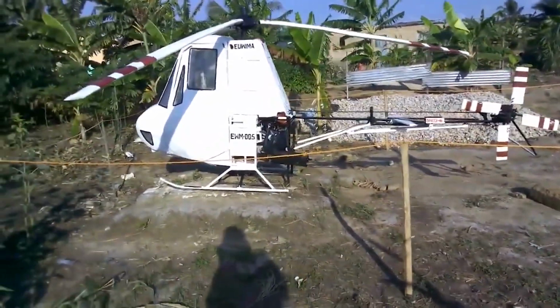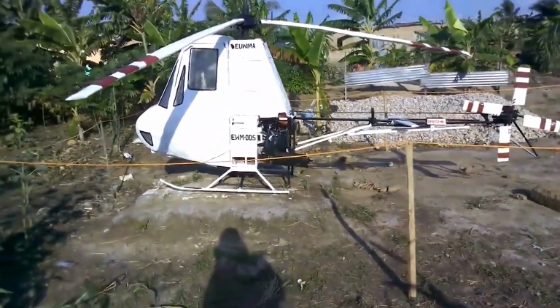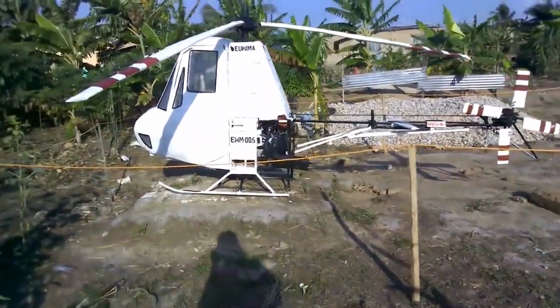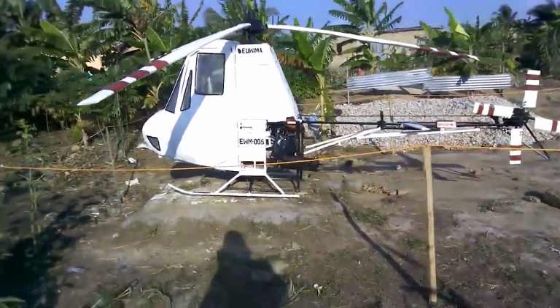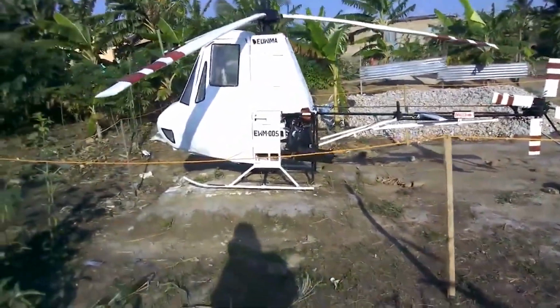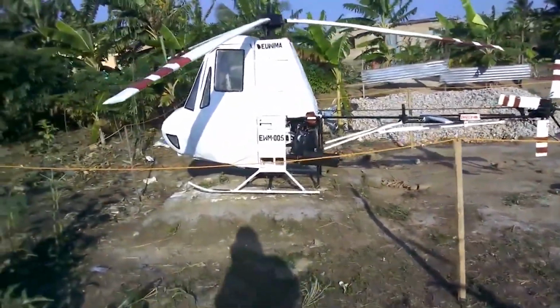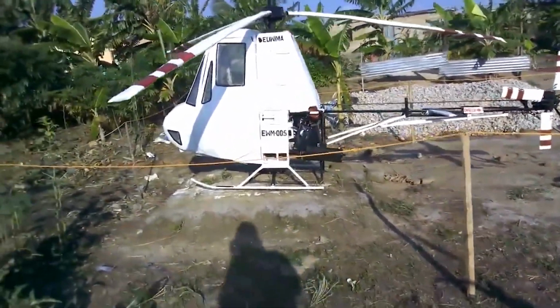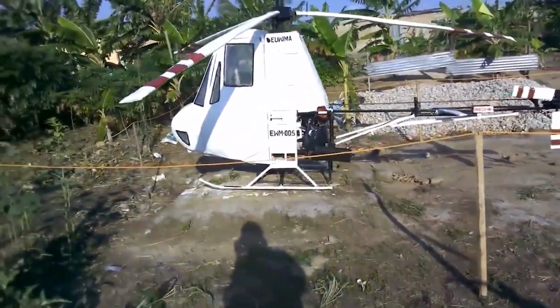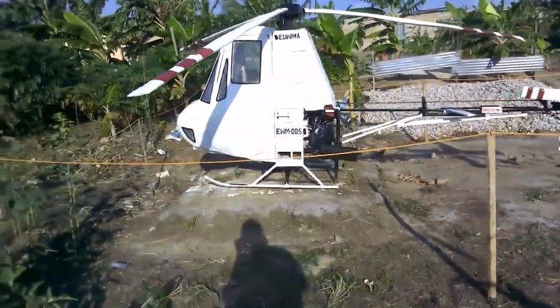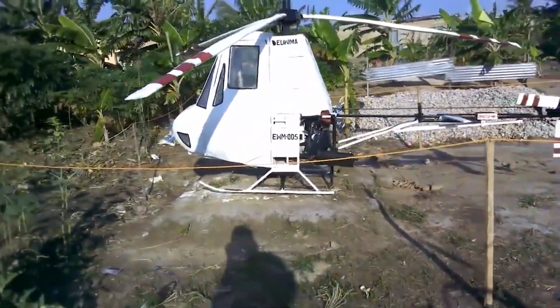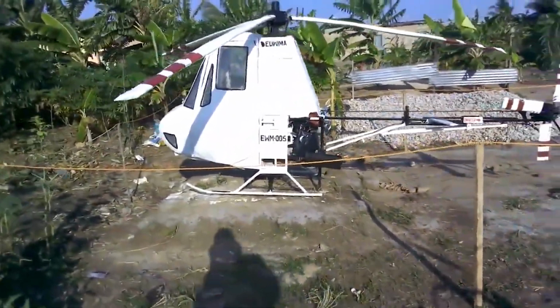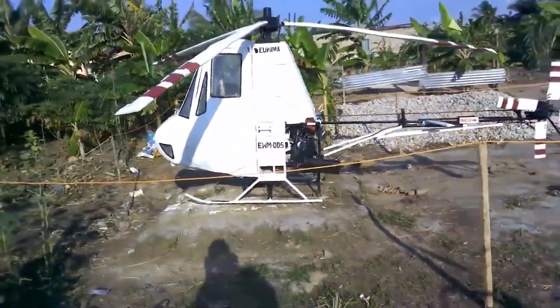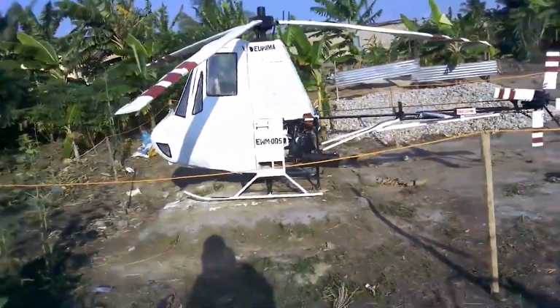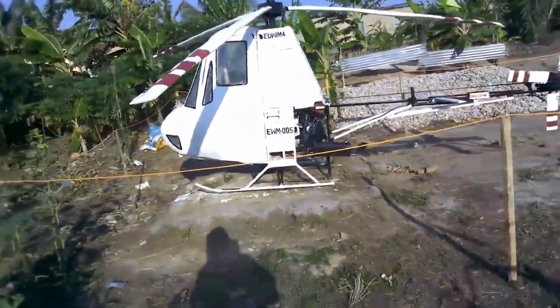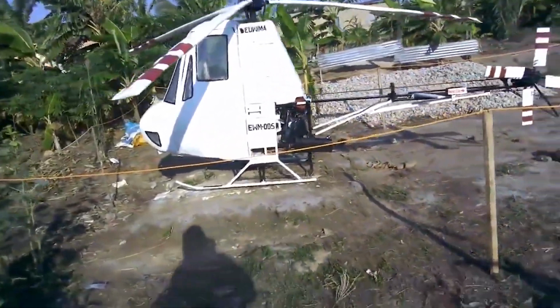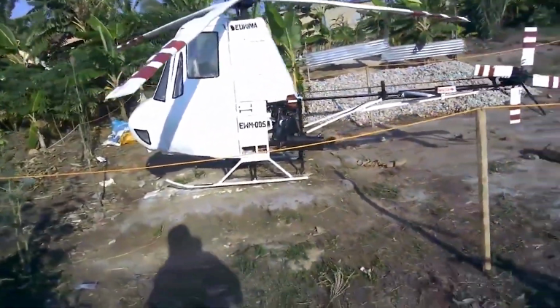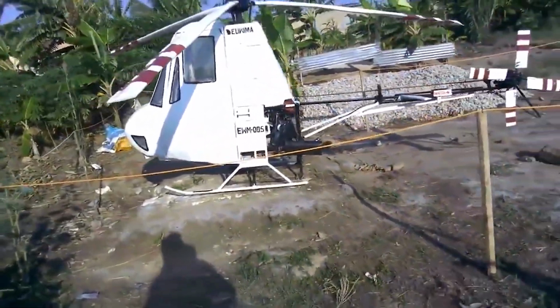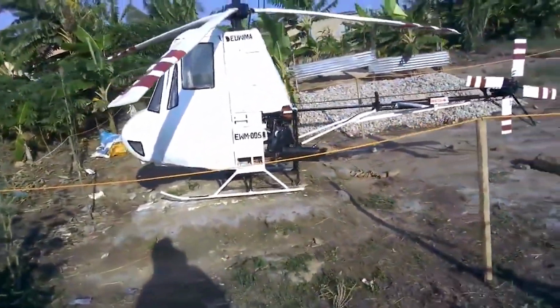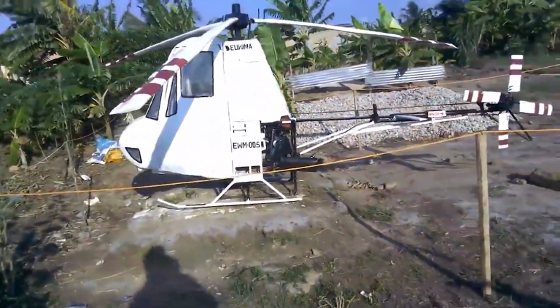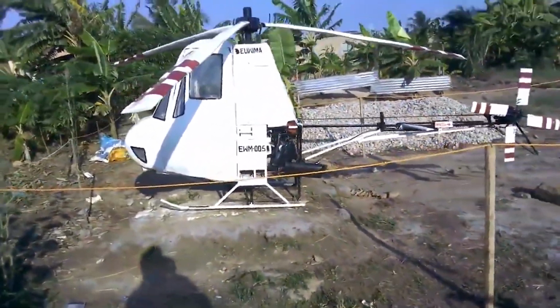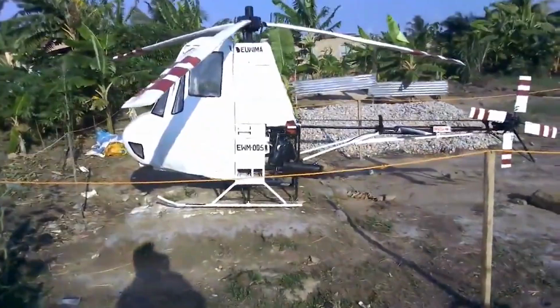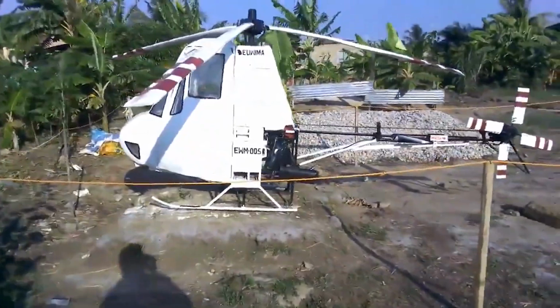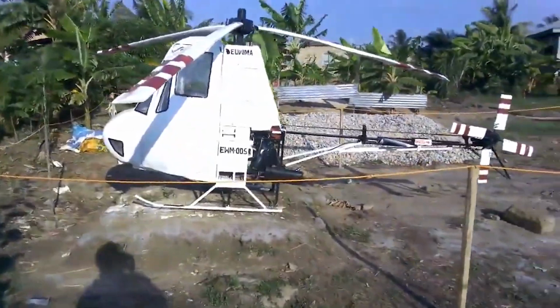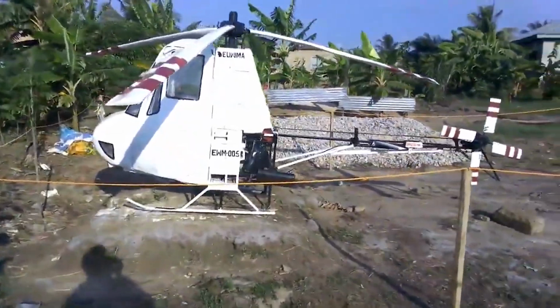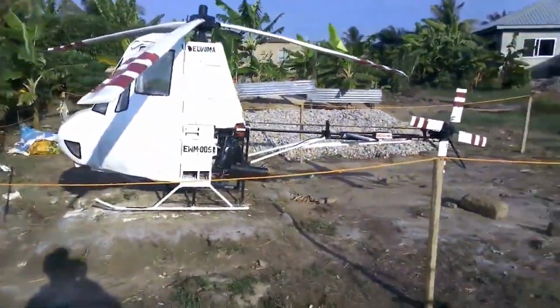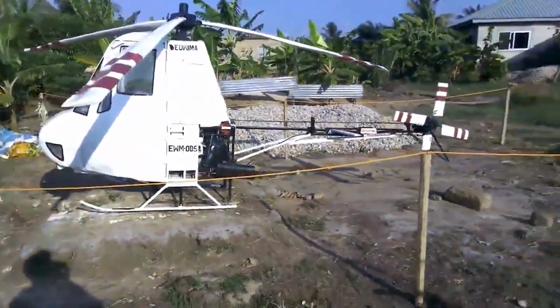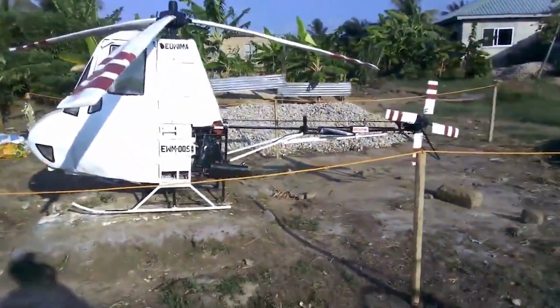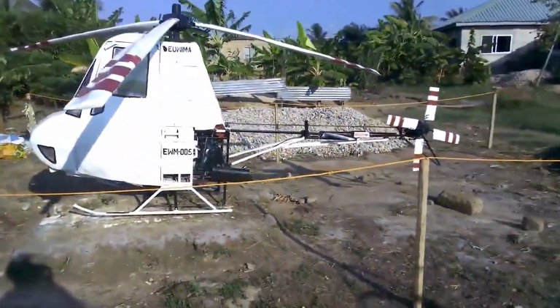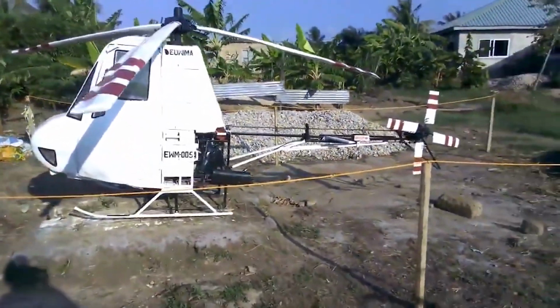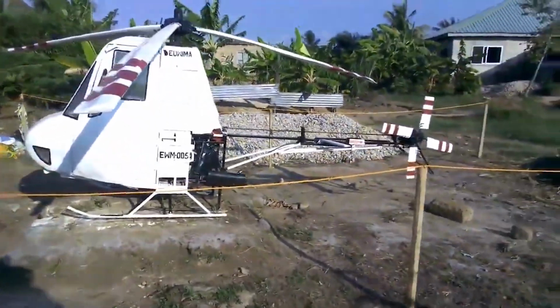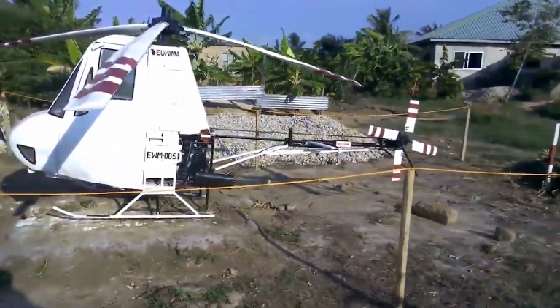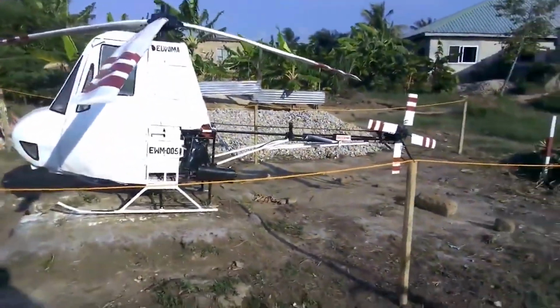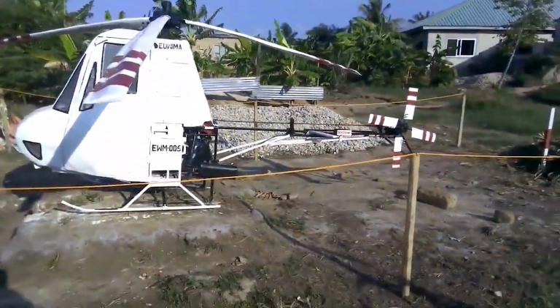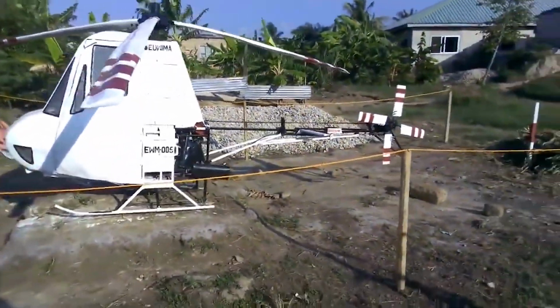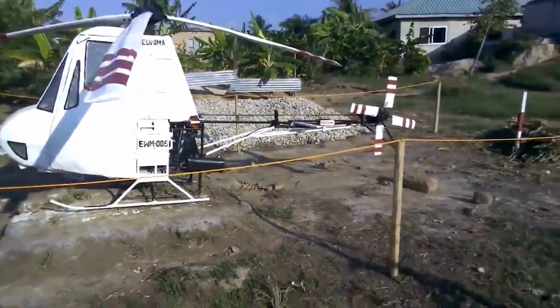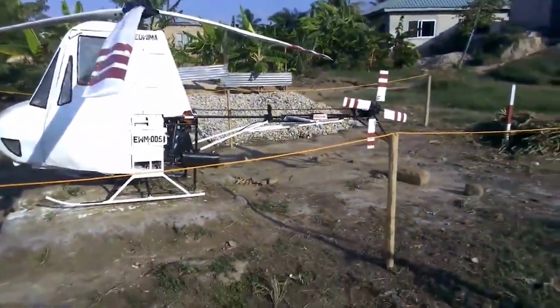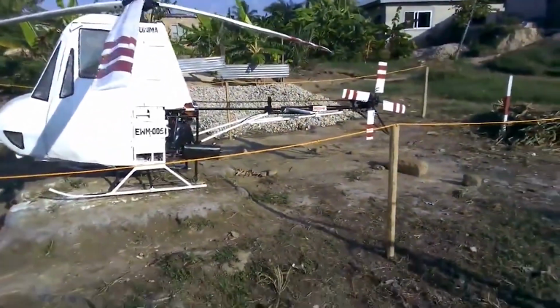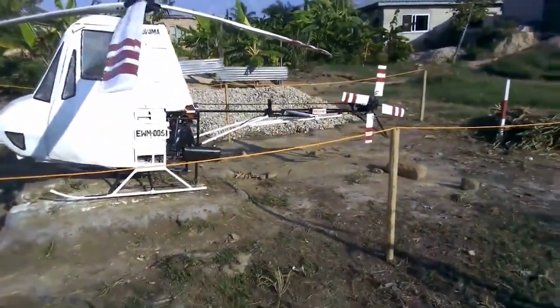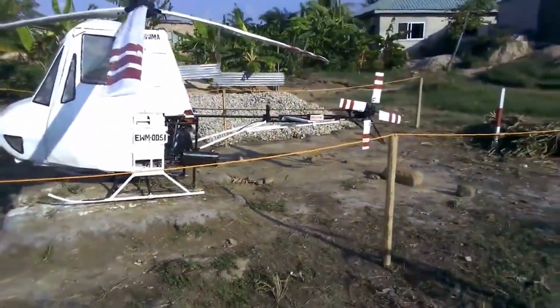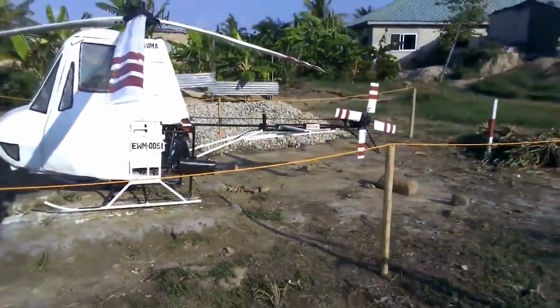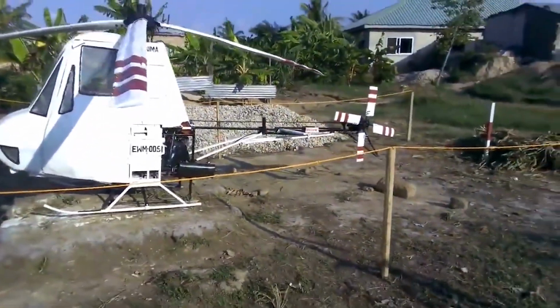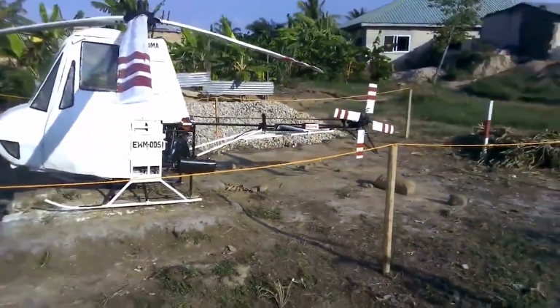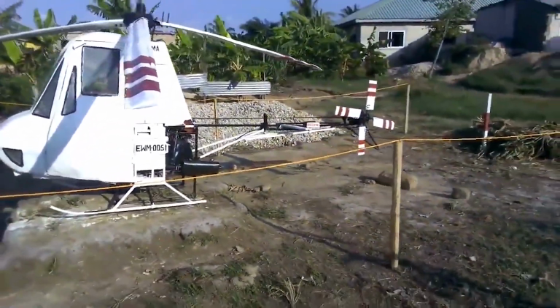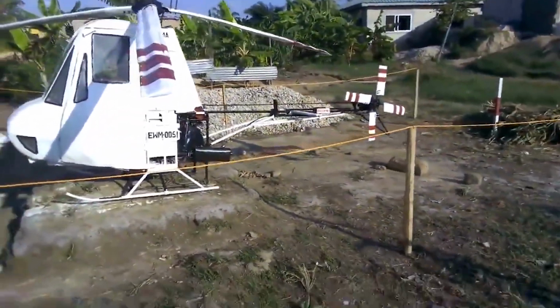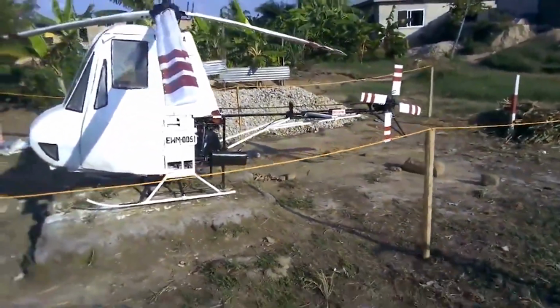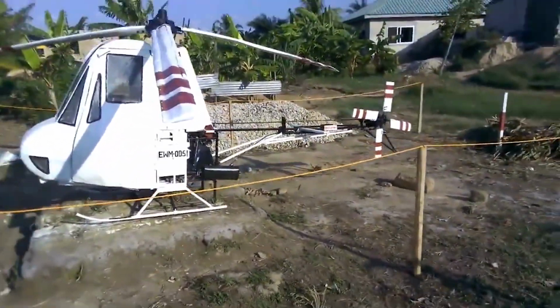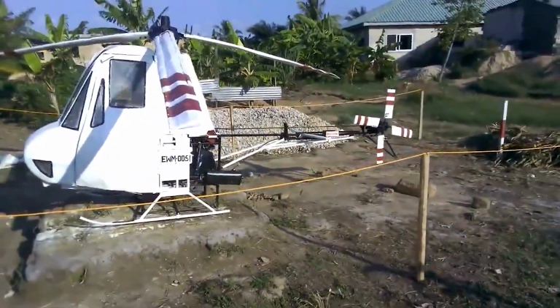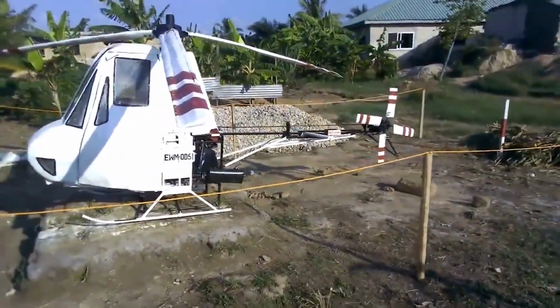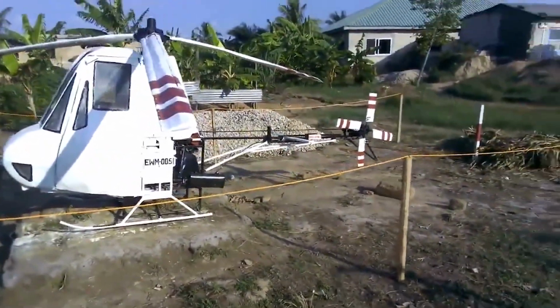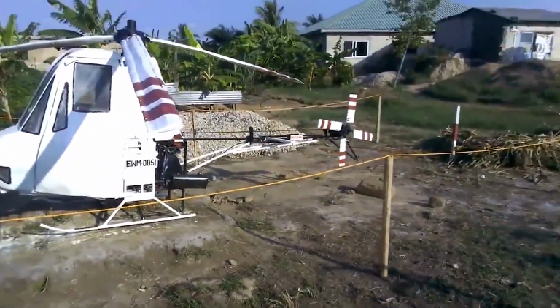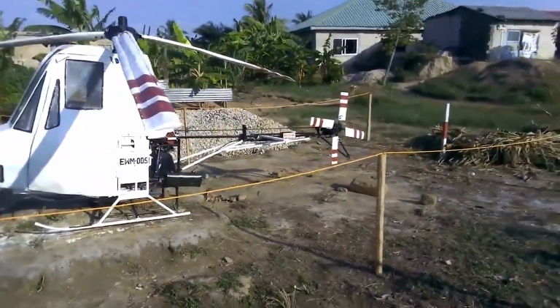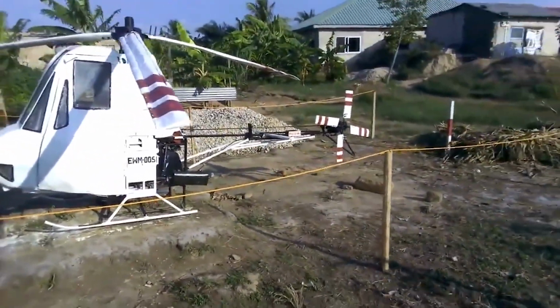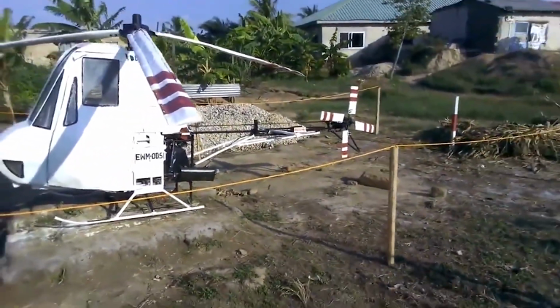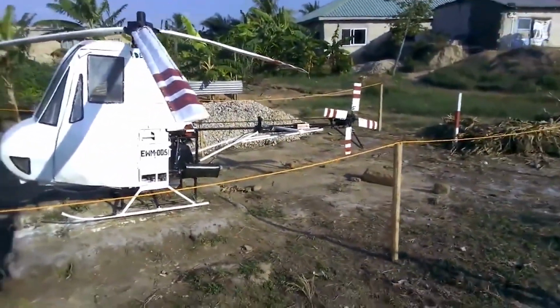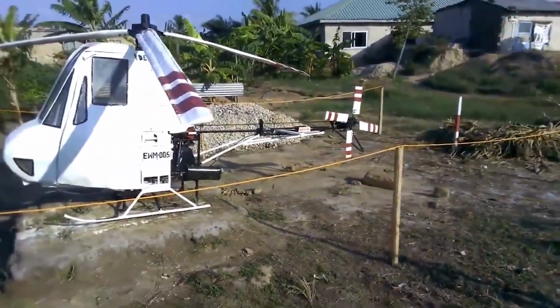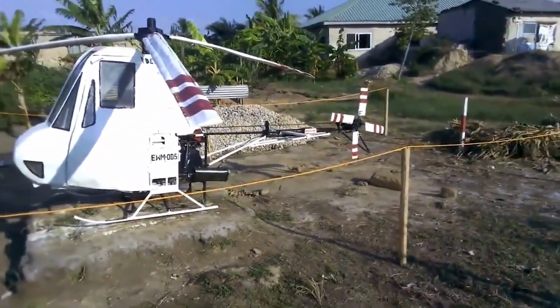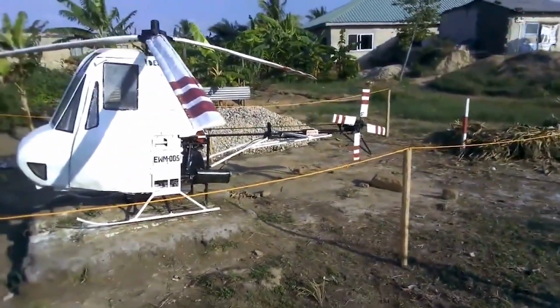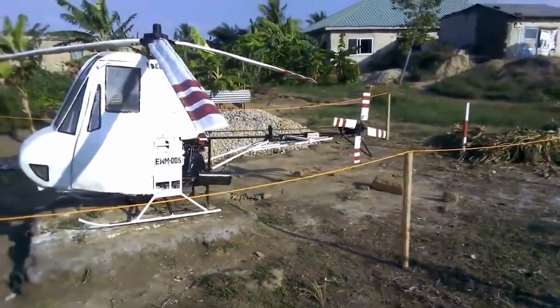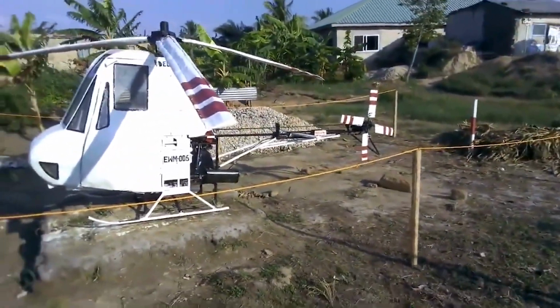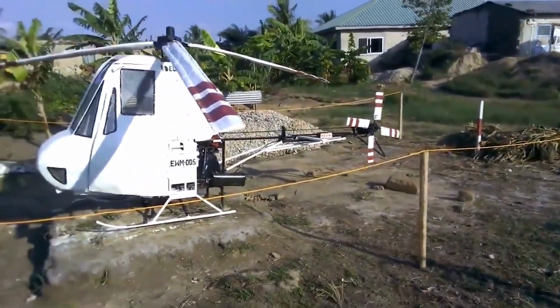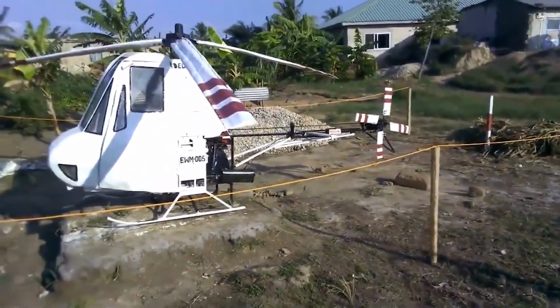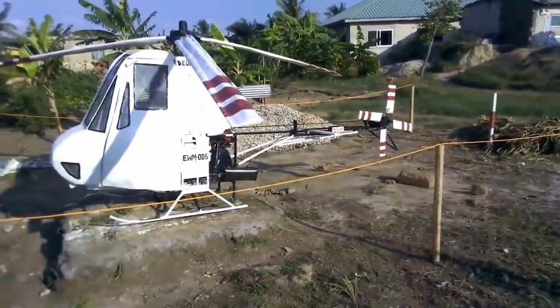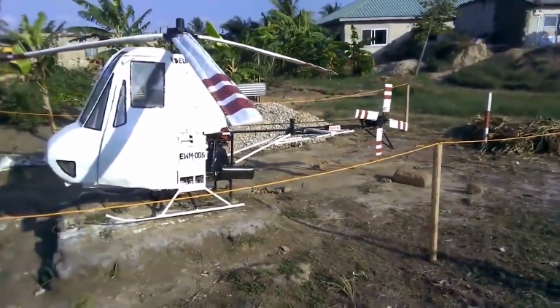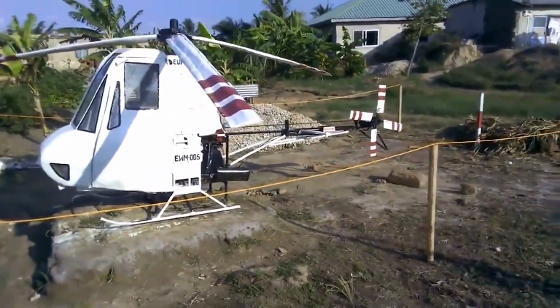Crafted by the daring Jake Antwi, this flying marvel doesn't just challenge gravity — it dares gravity to take a nap.